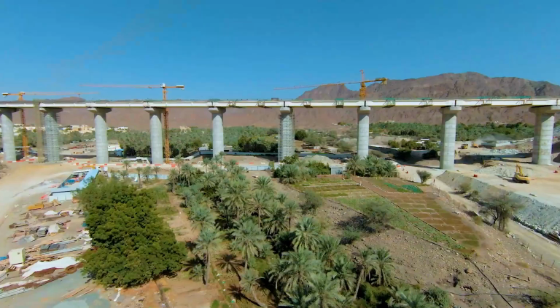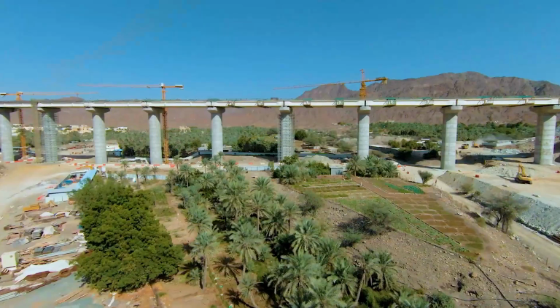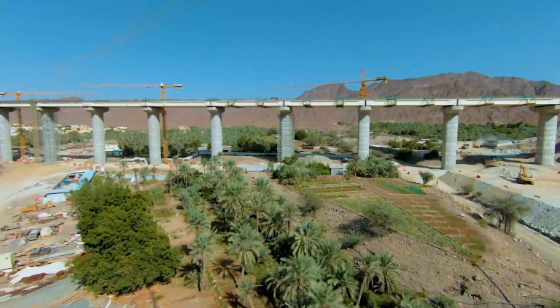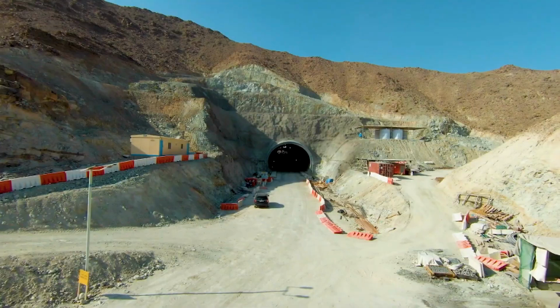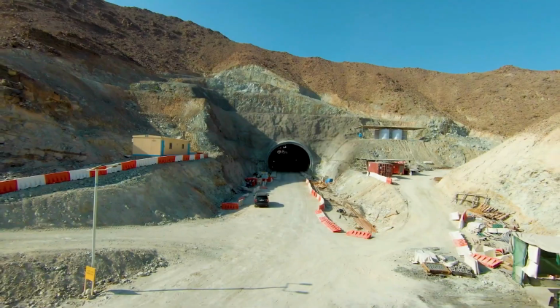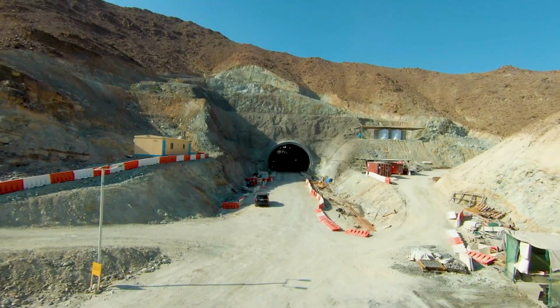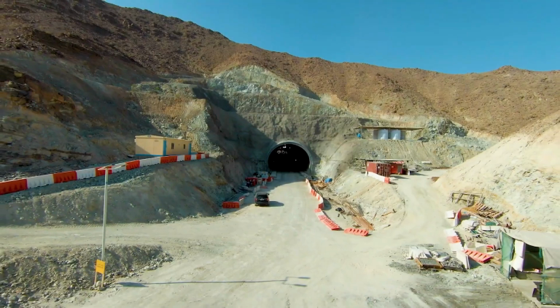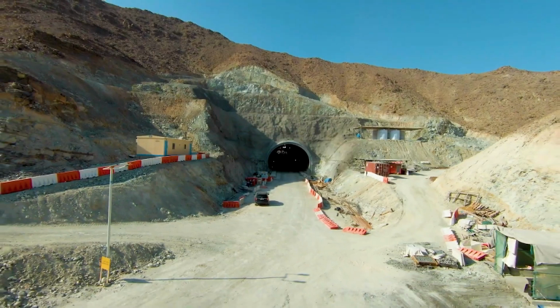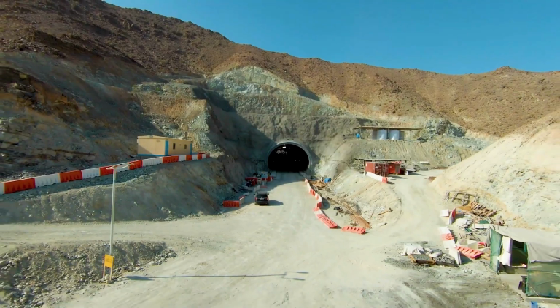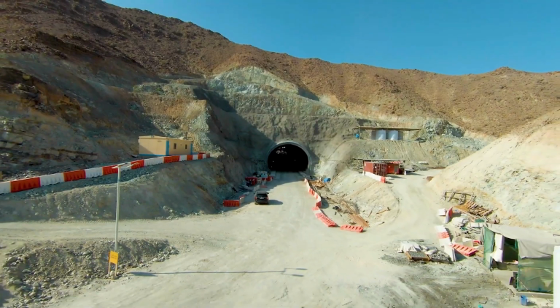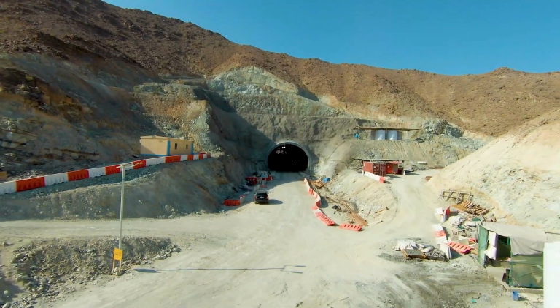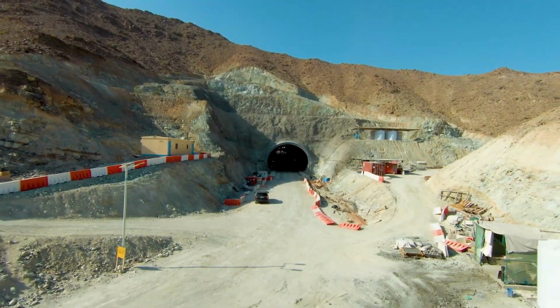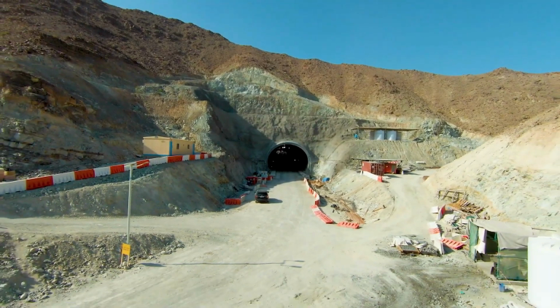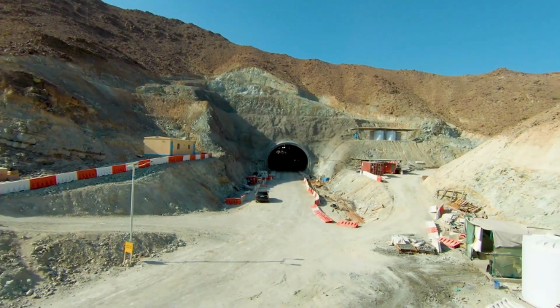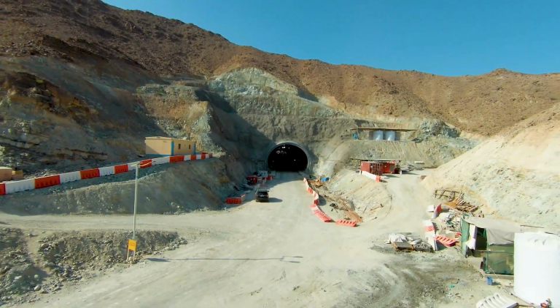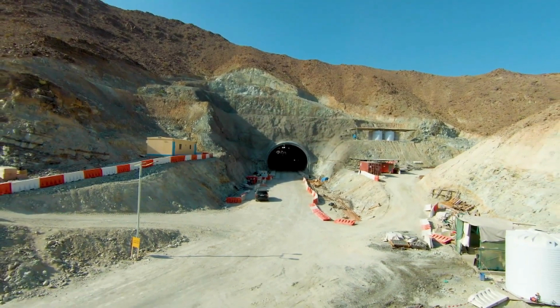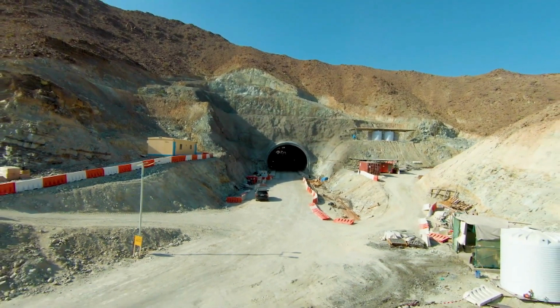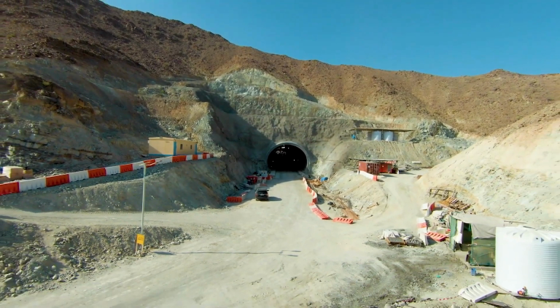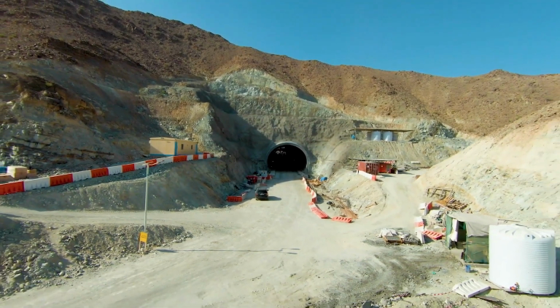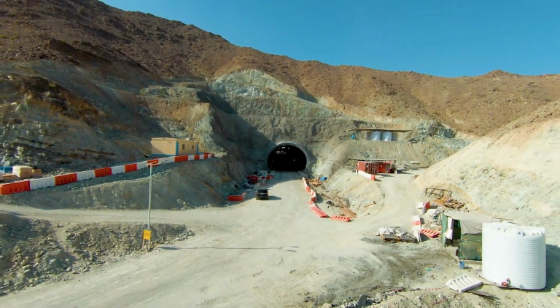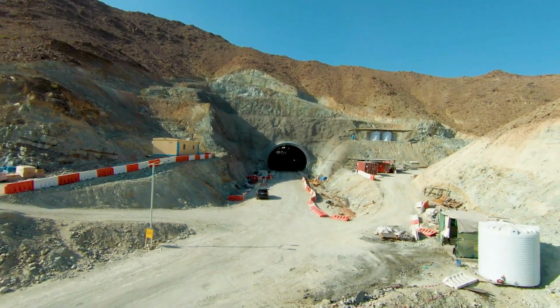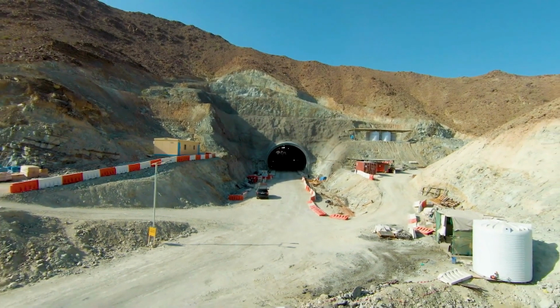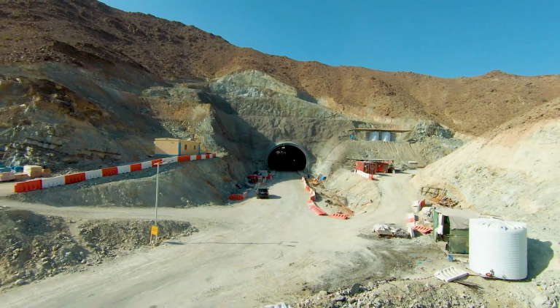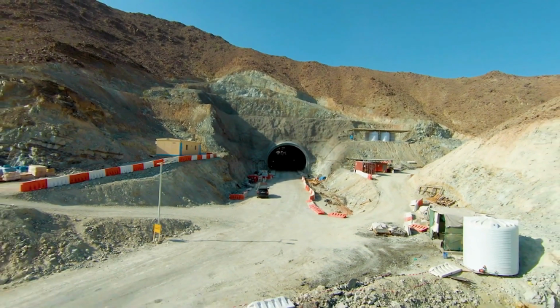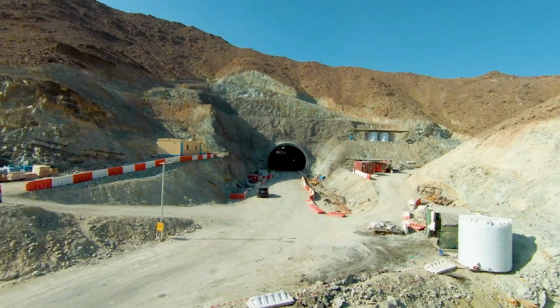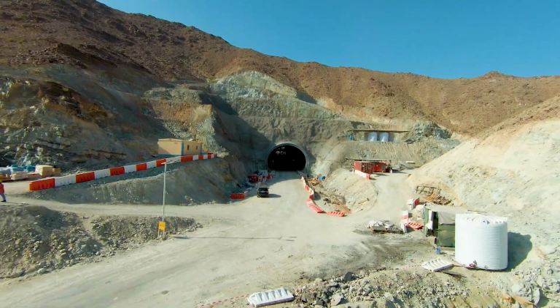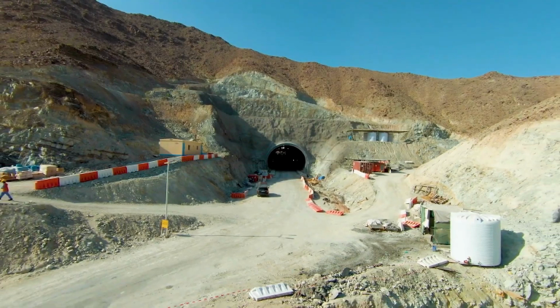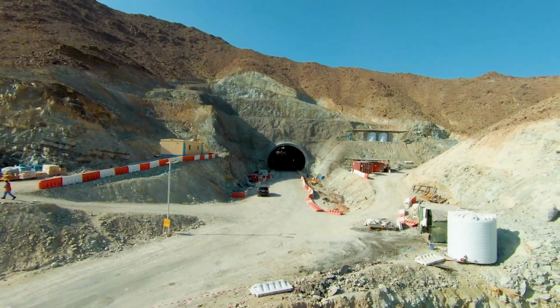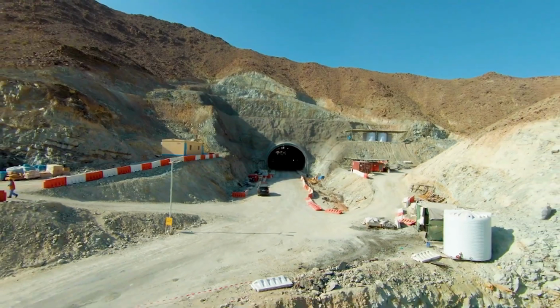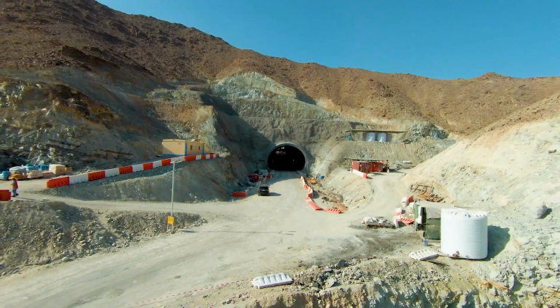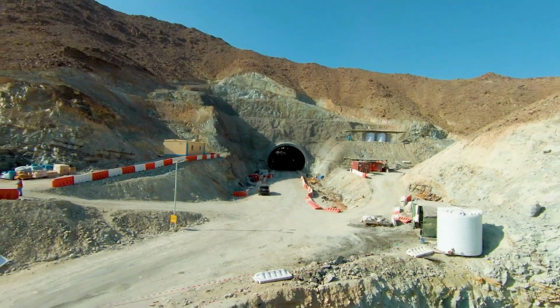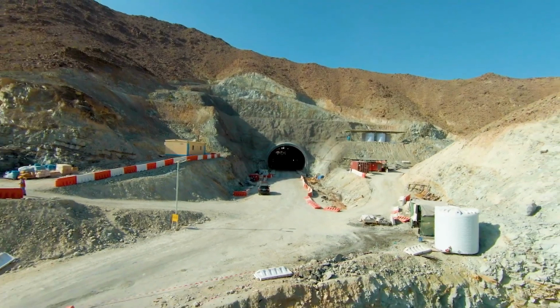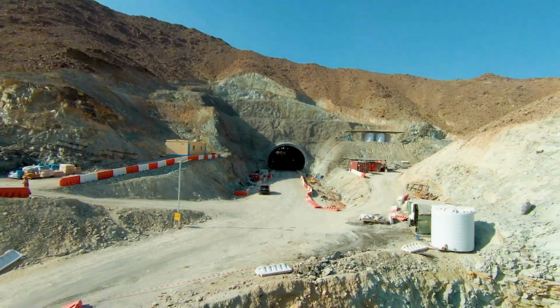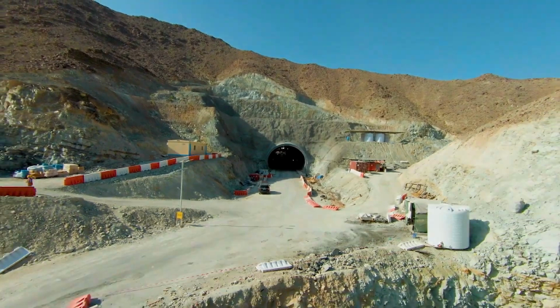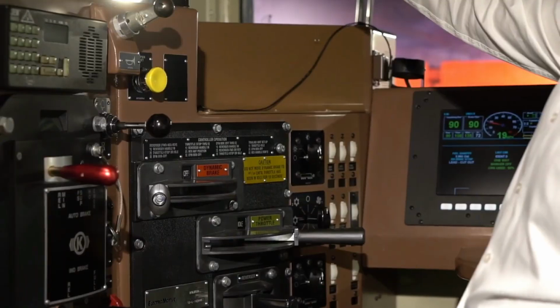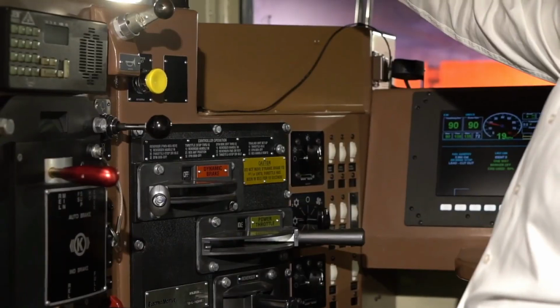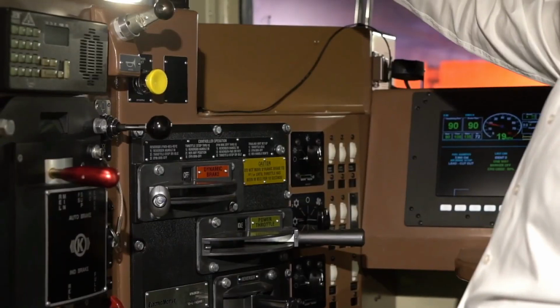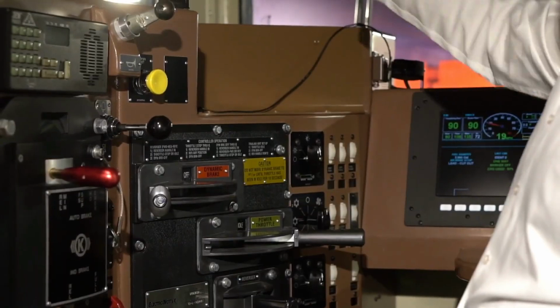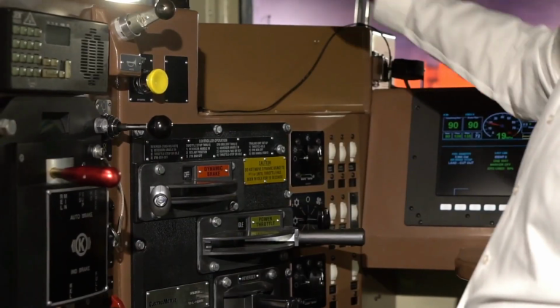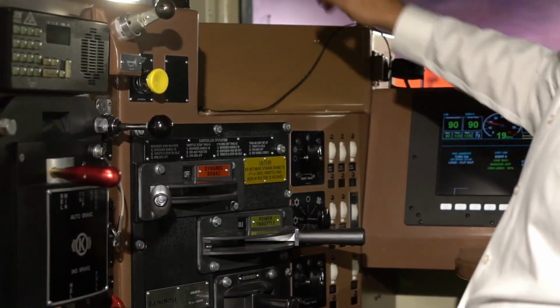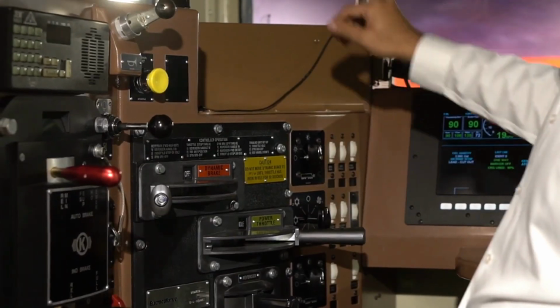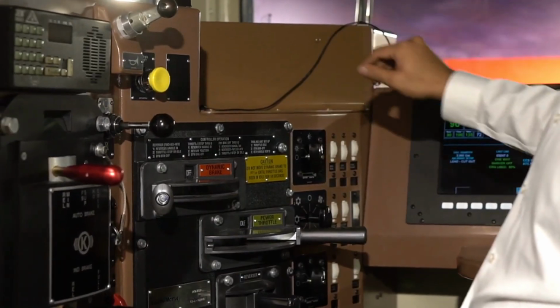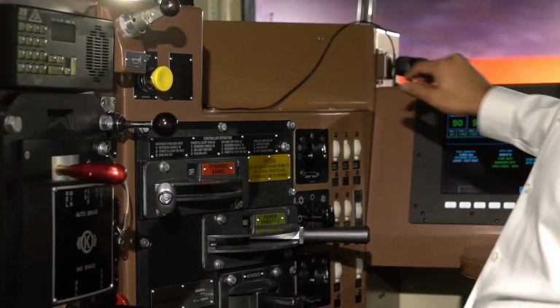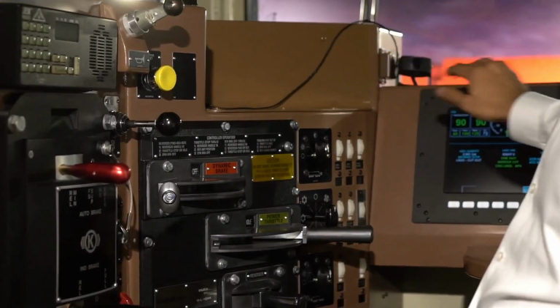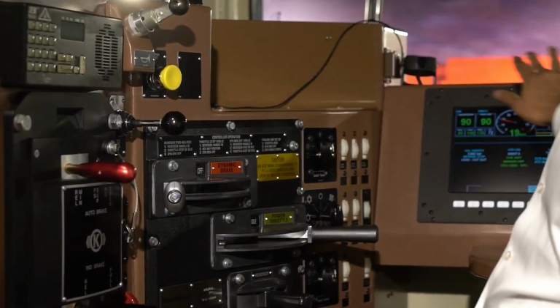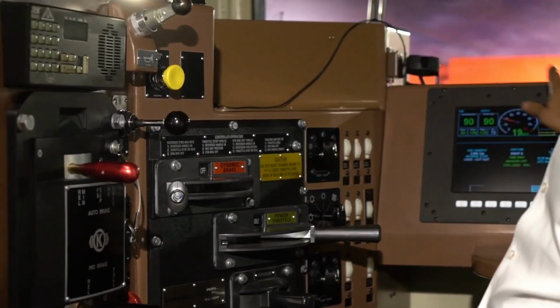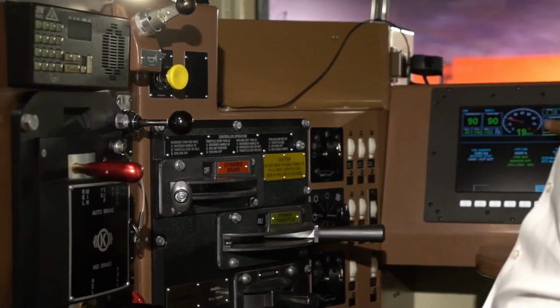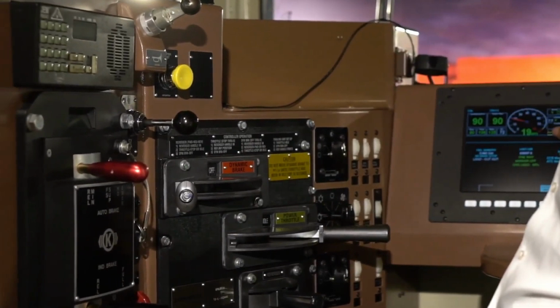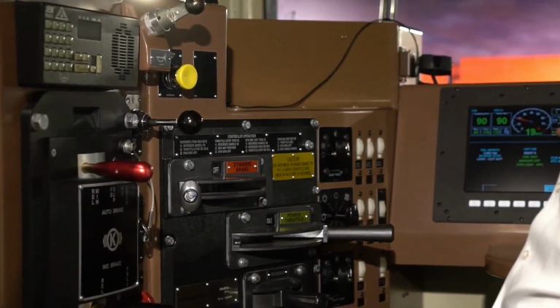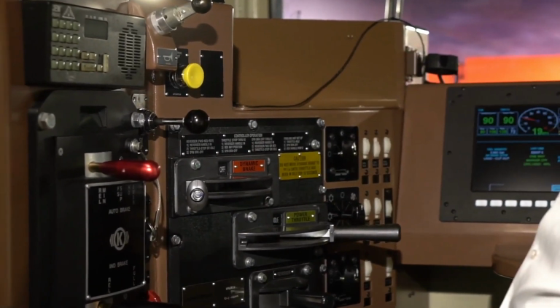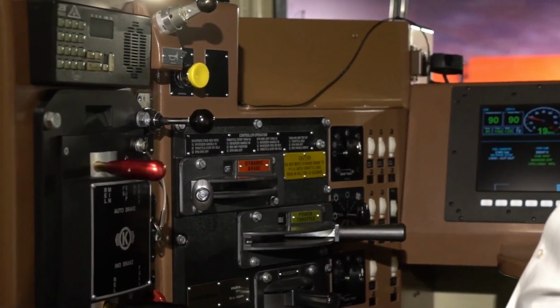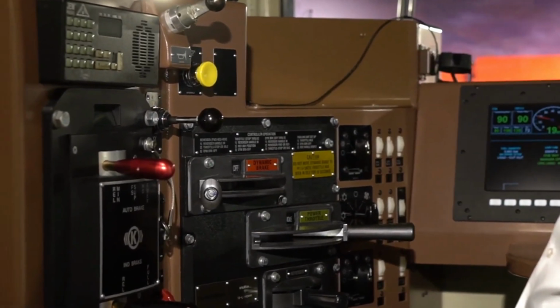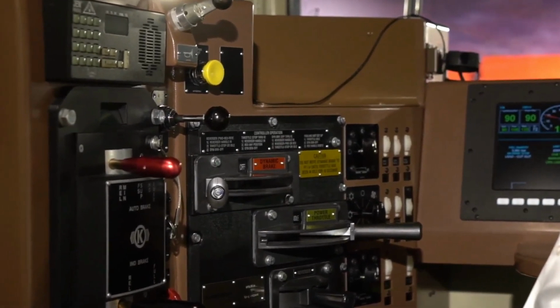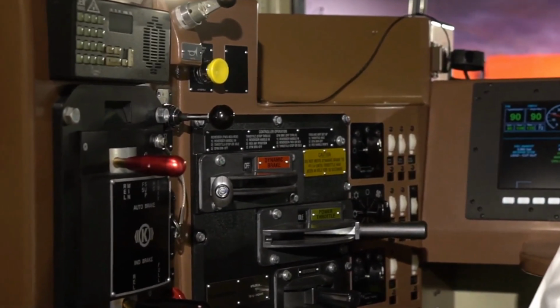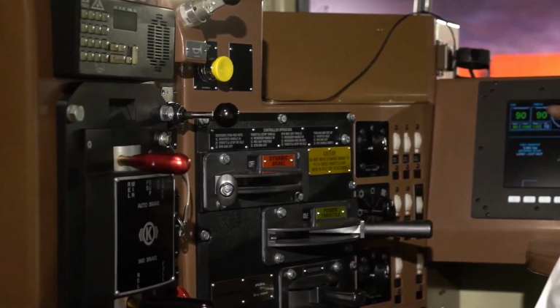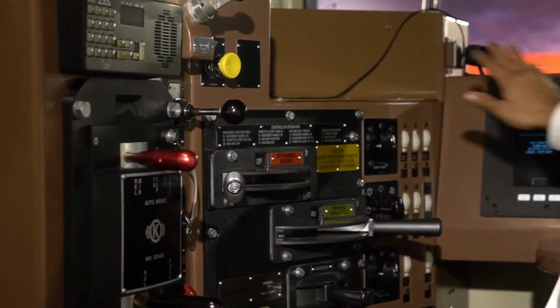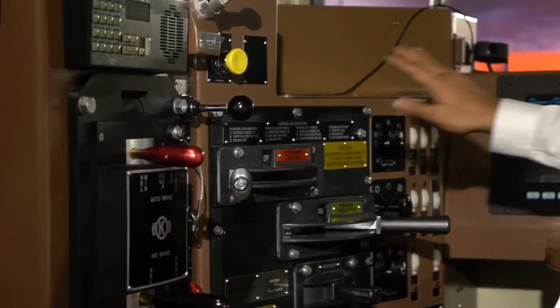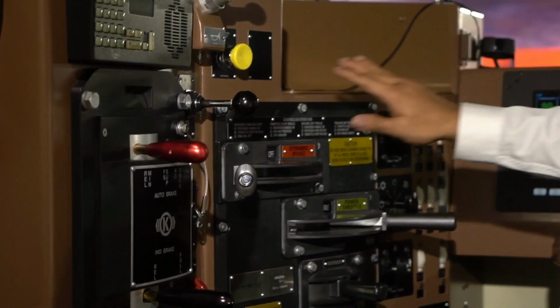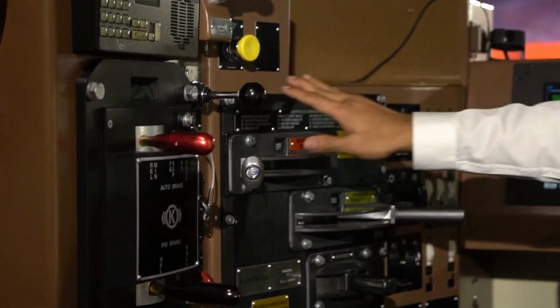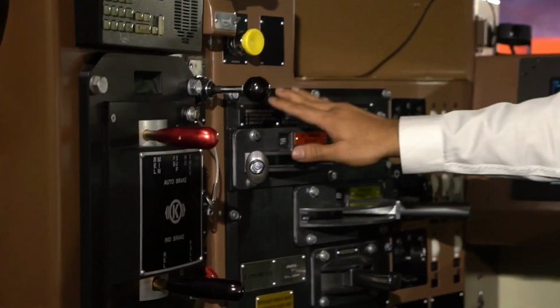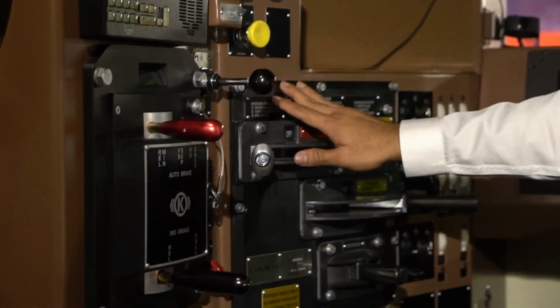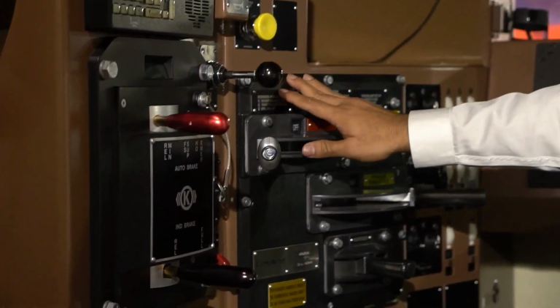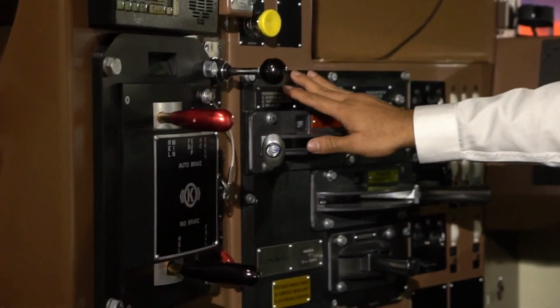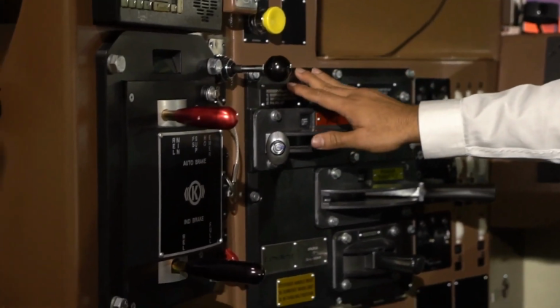When completed, the railway network will be able to link the main centers of industry and population across the UAE region.